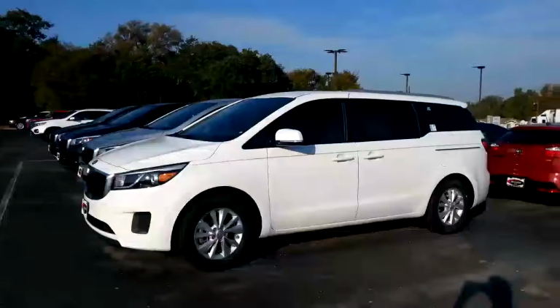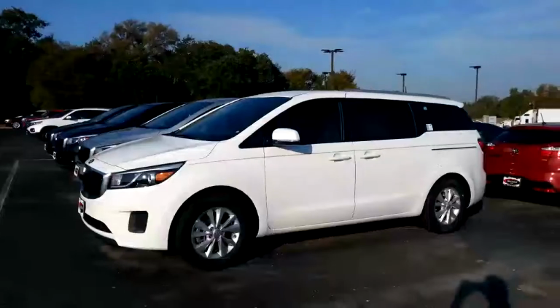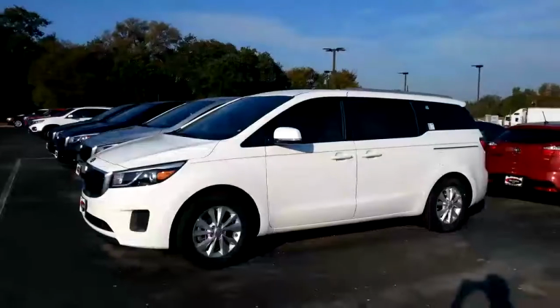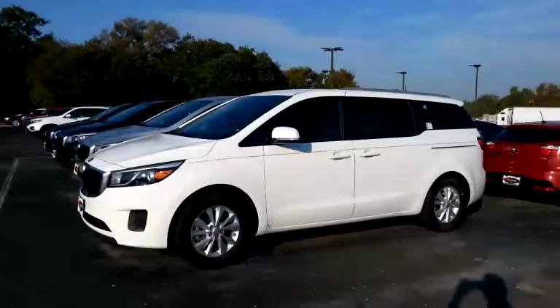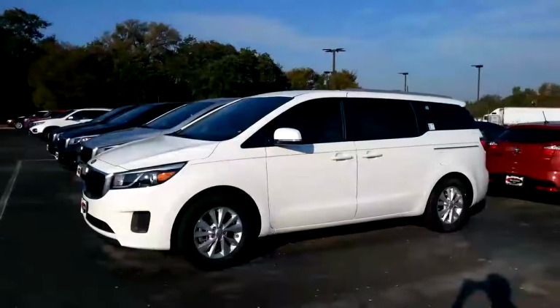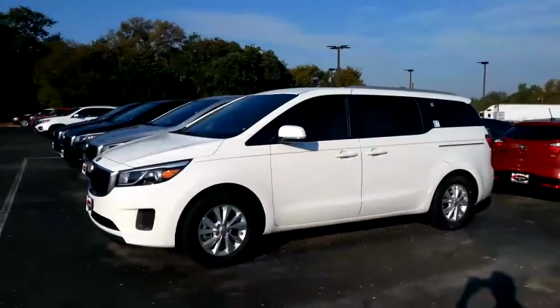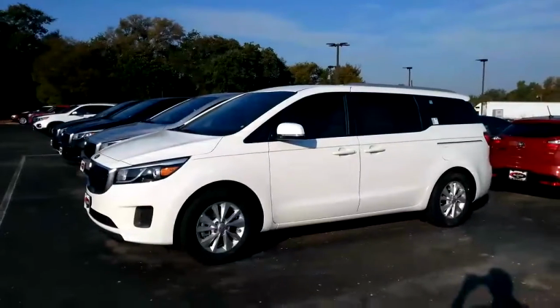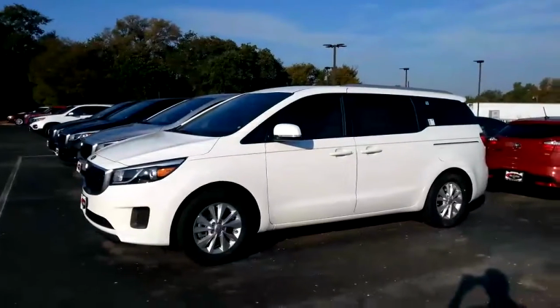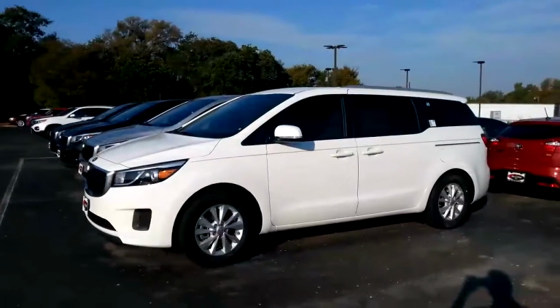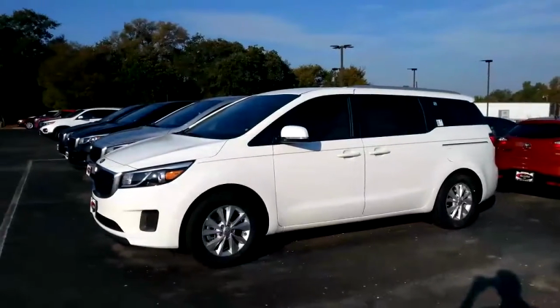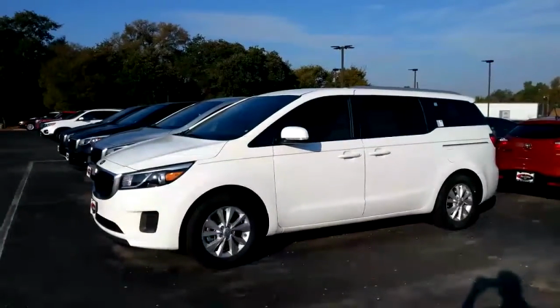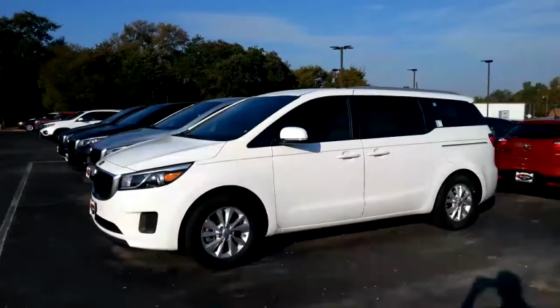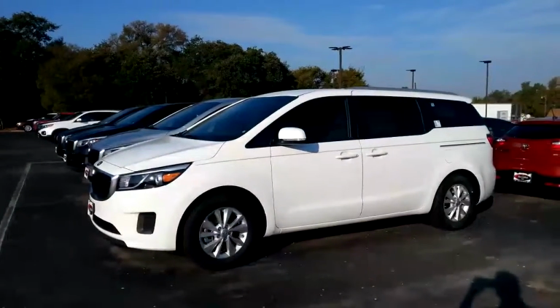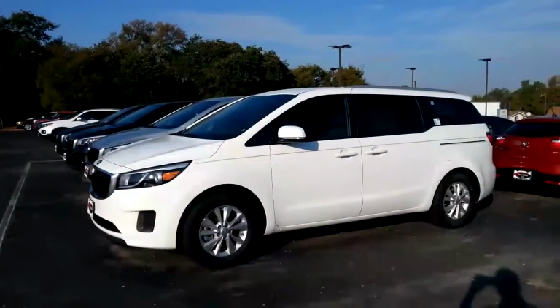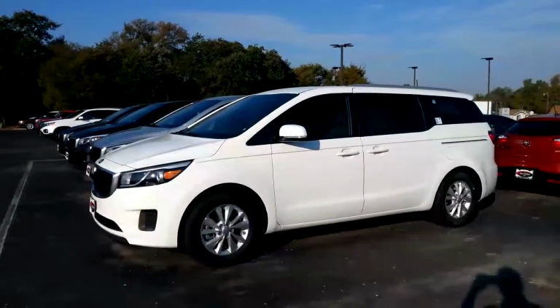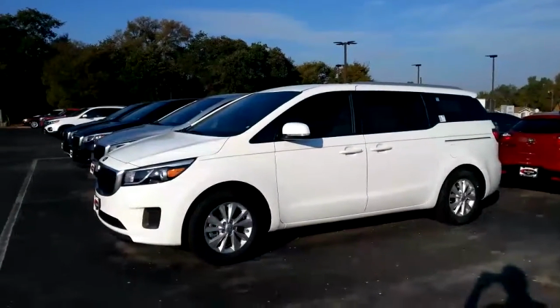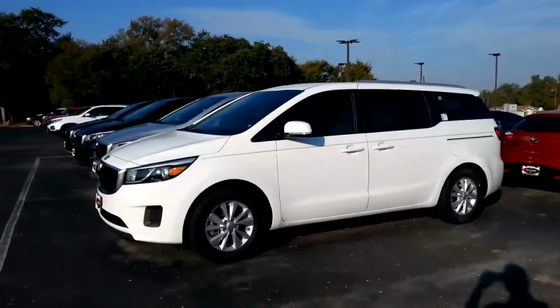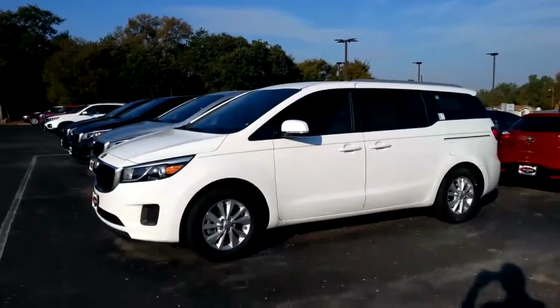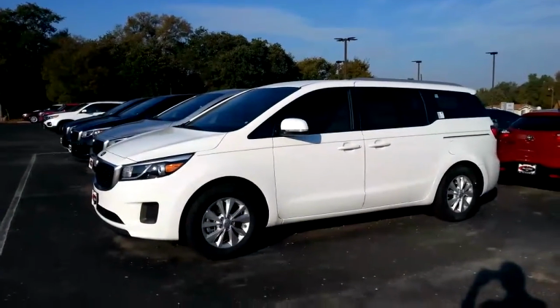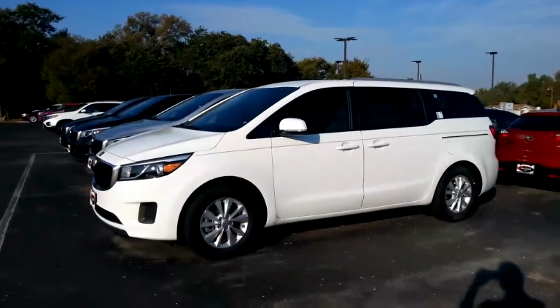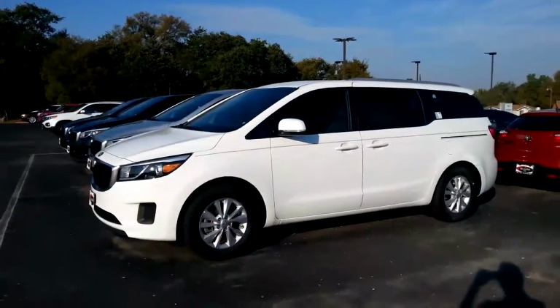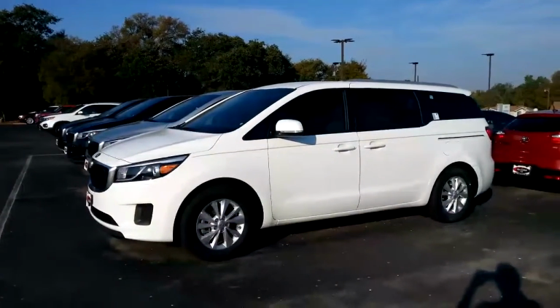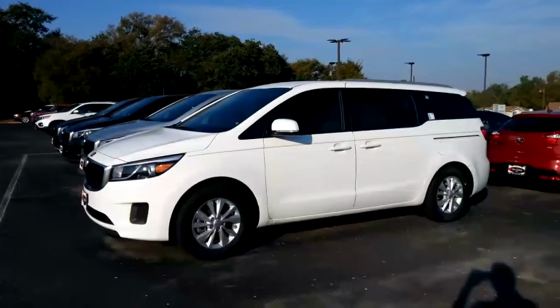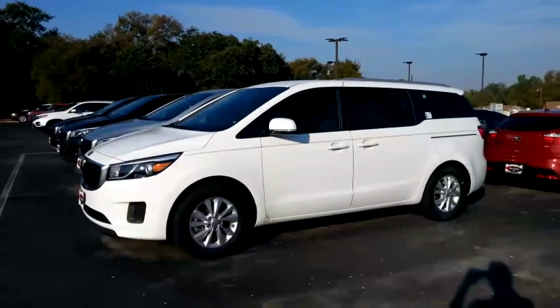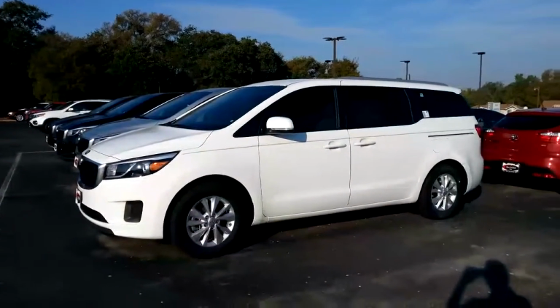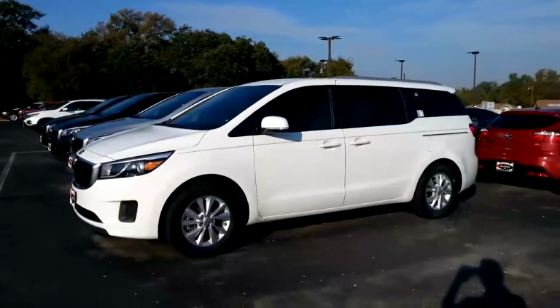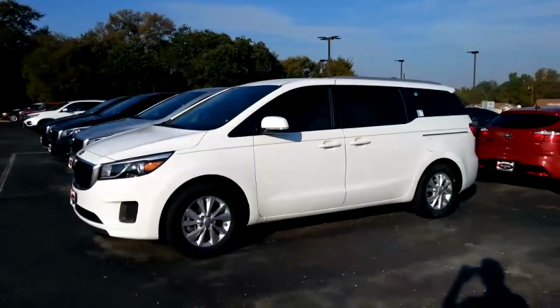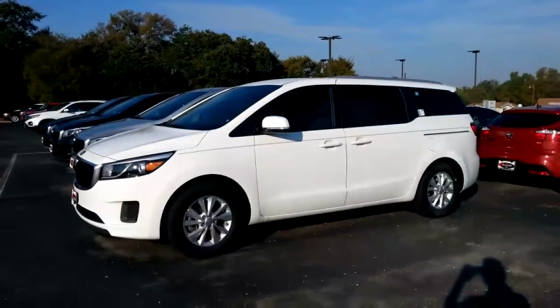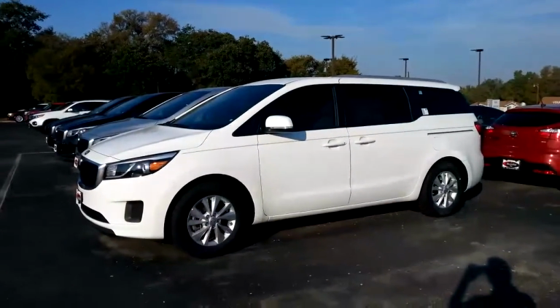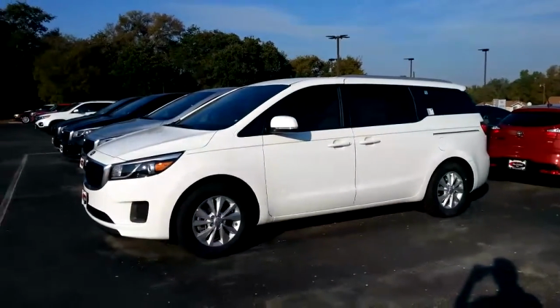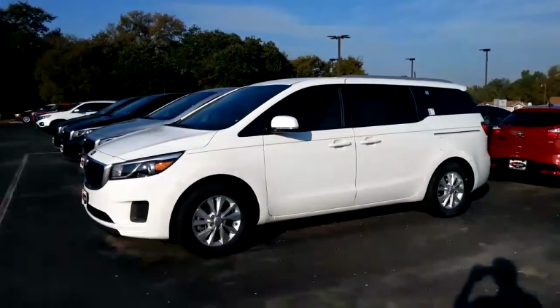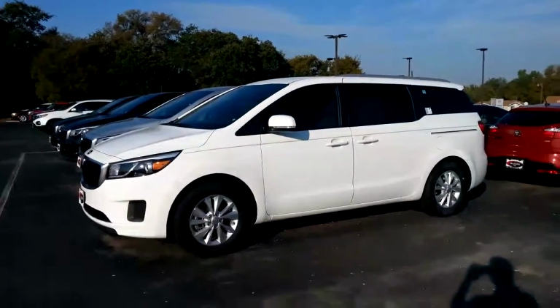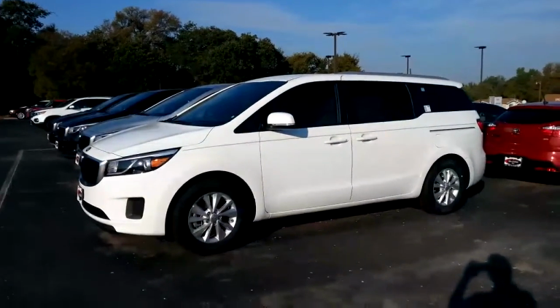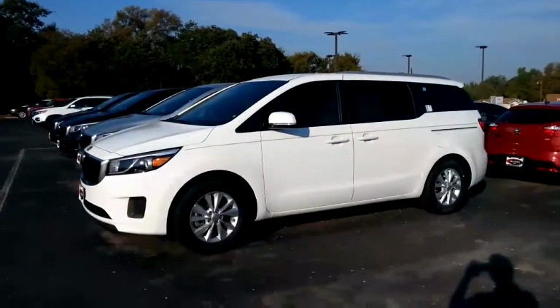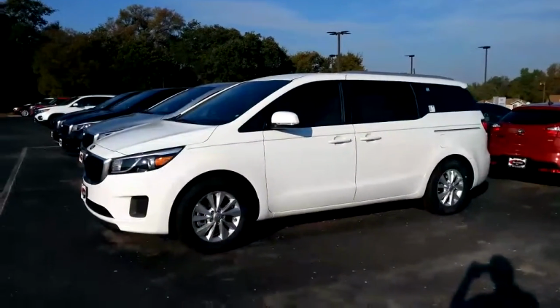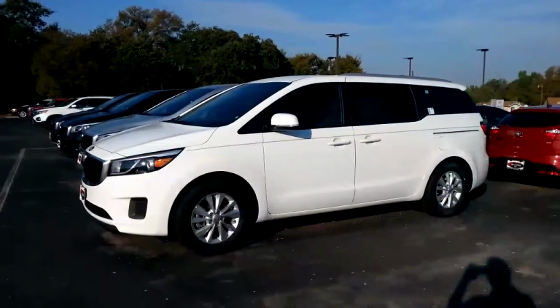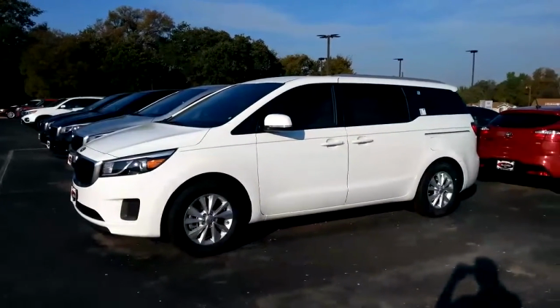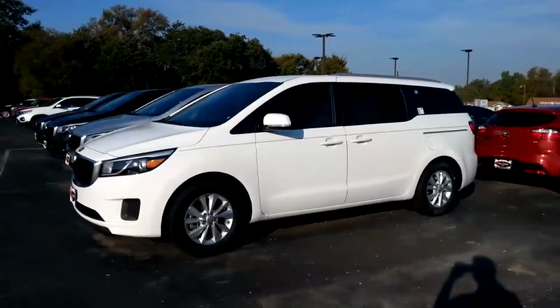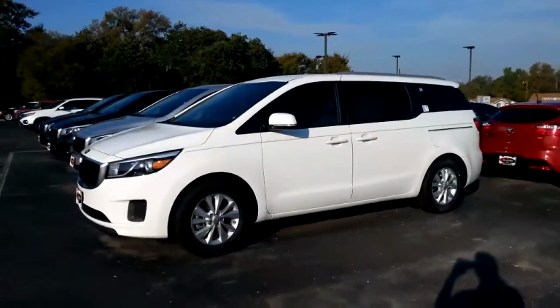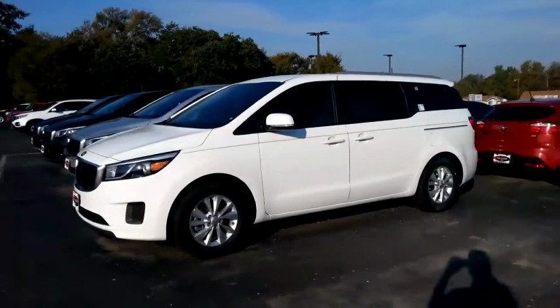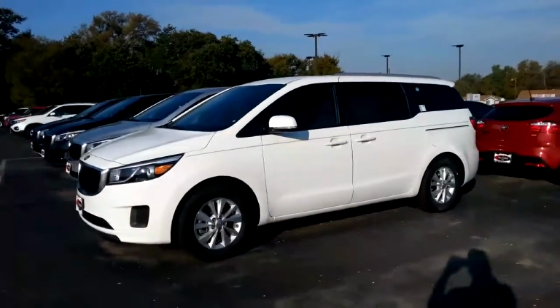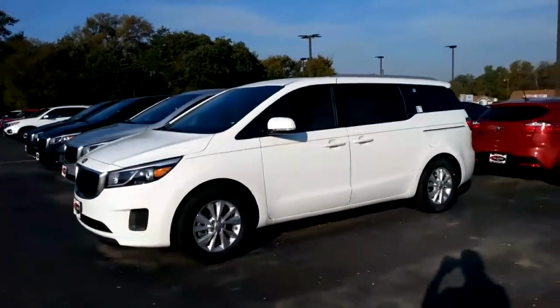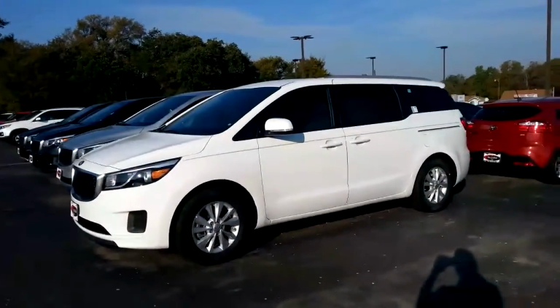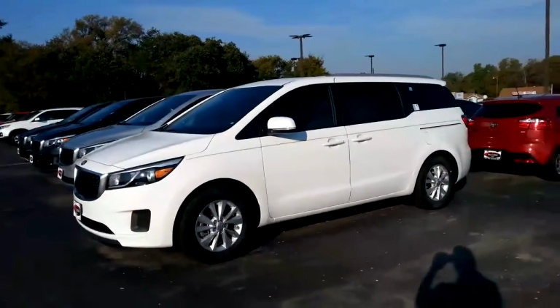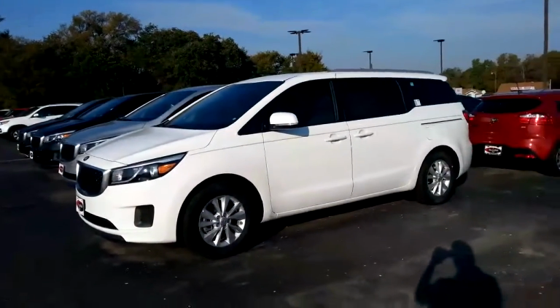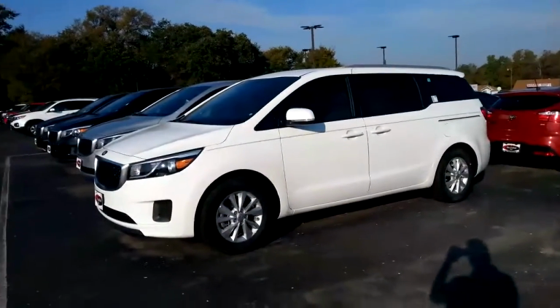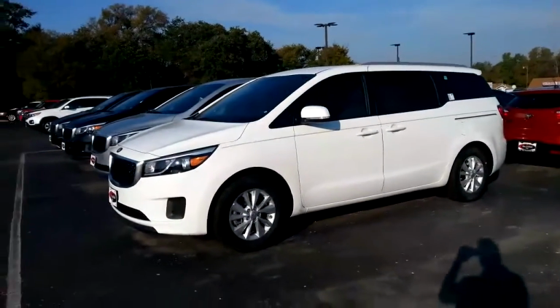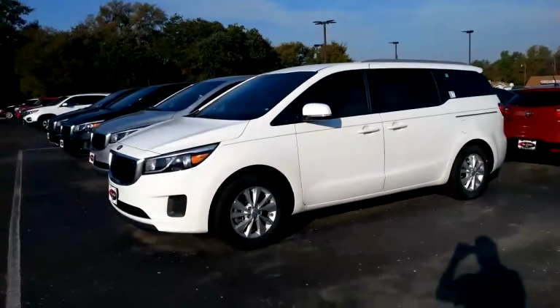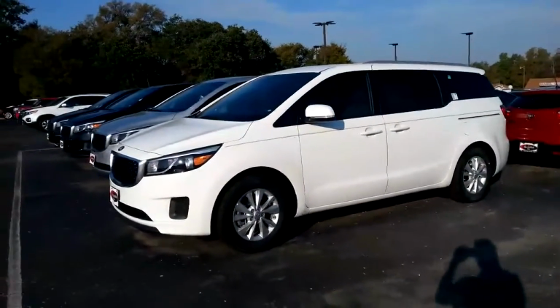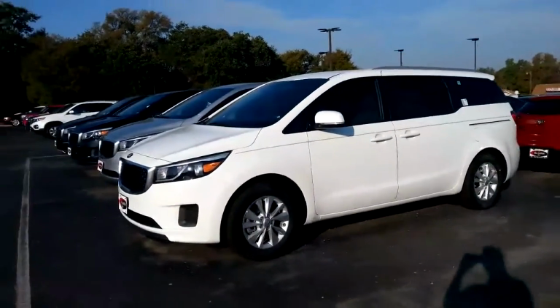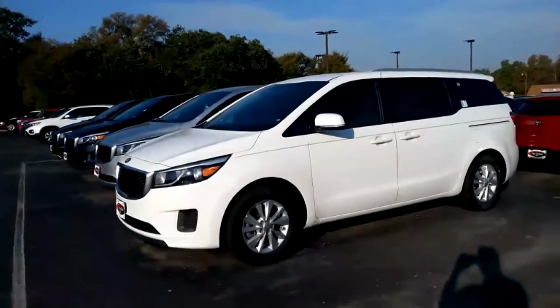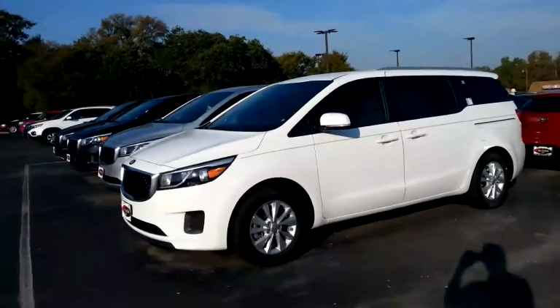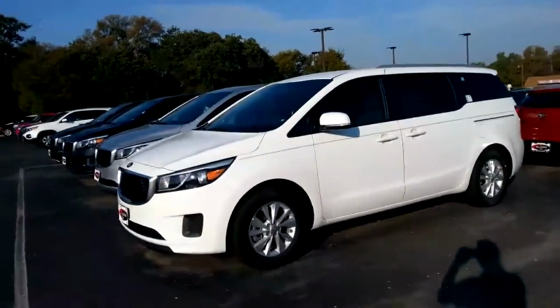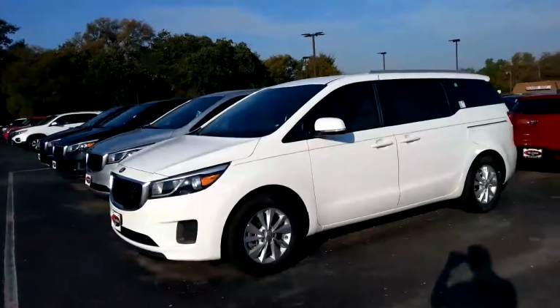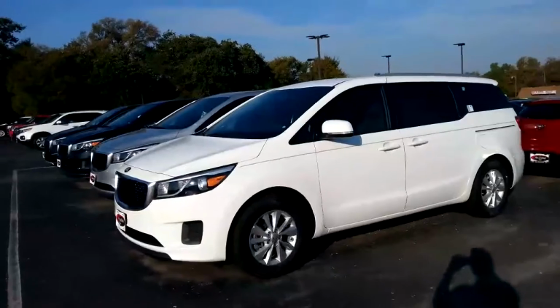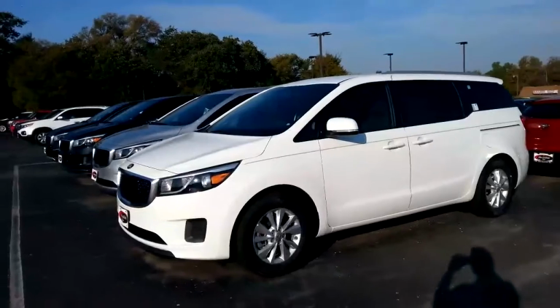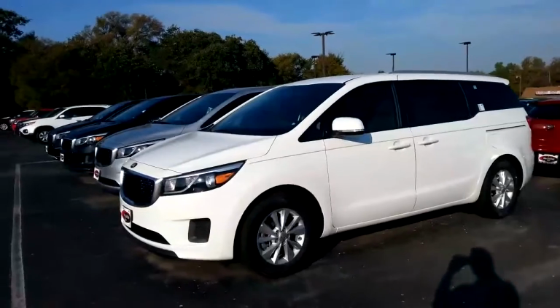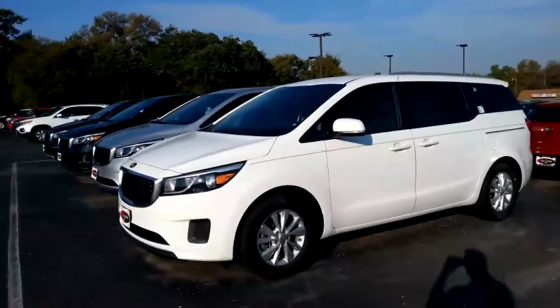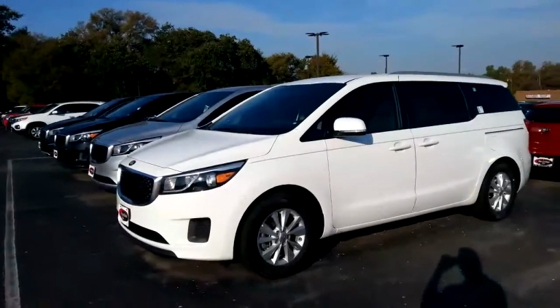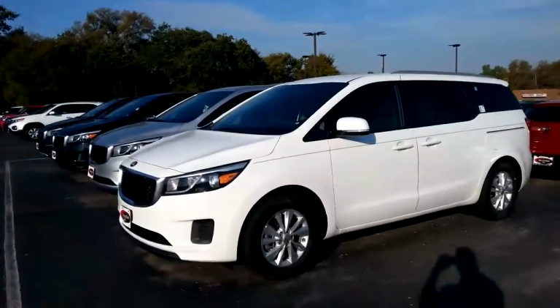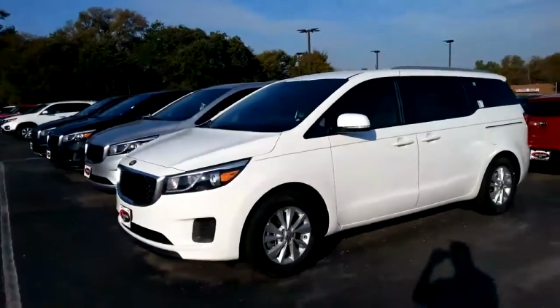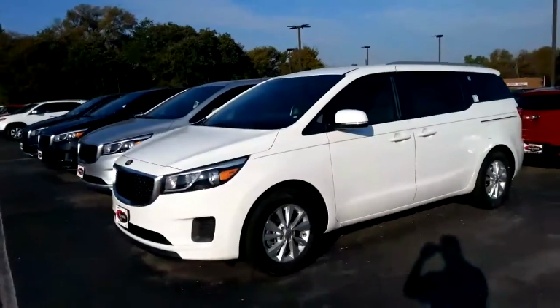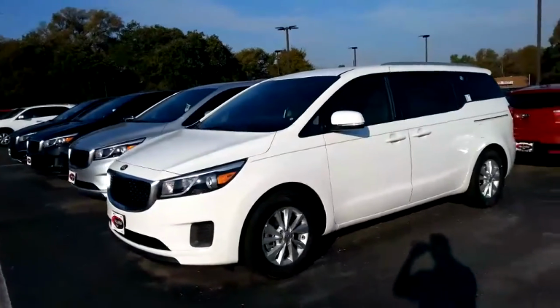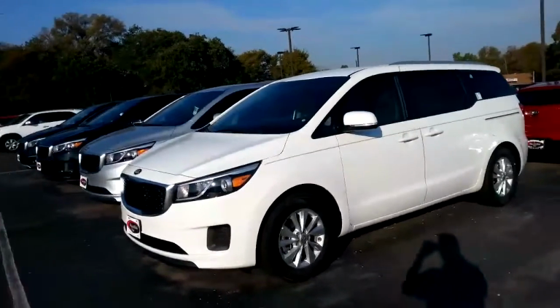Hey everybody, this is Michael Garr at Van Griffith Kia in Granbury, Texas.